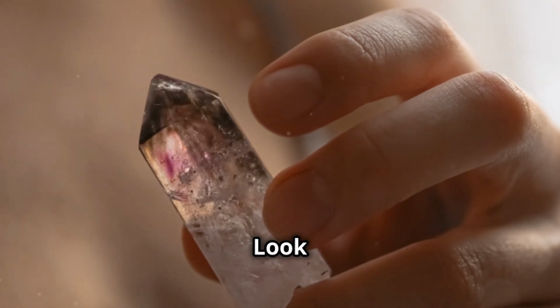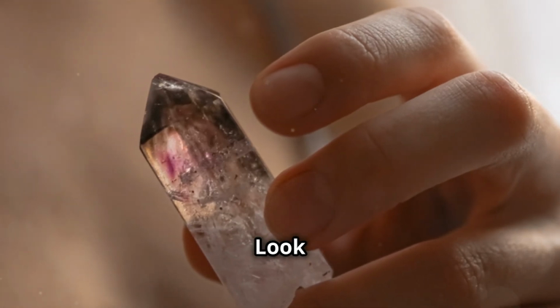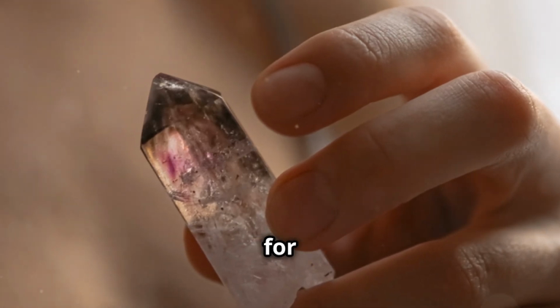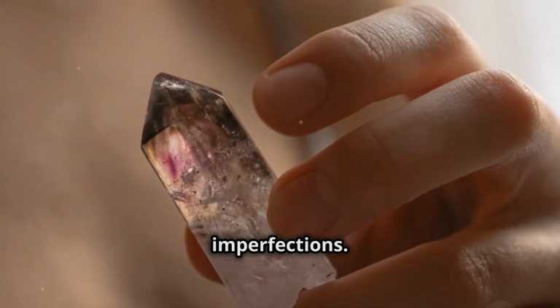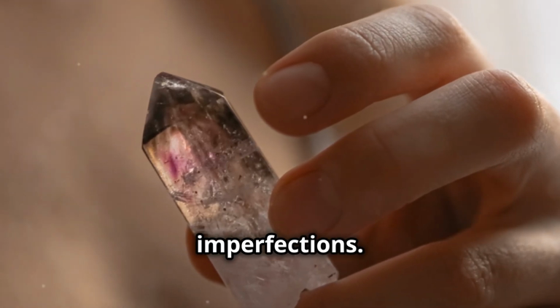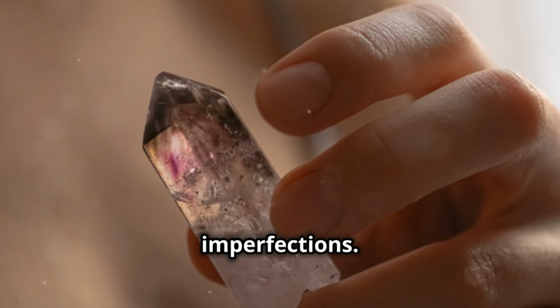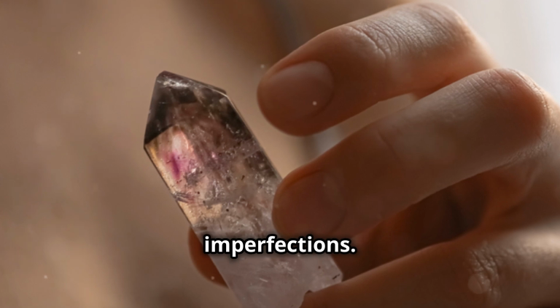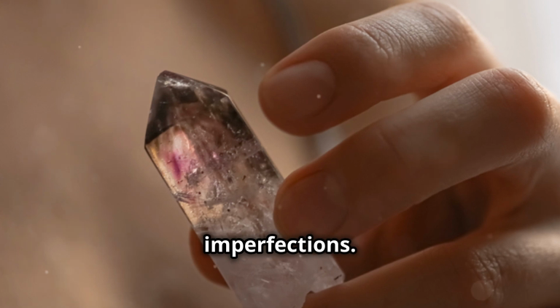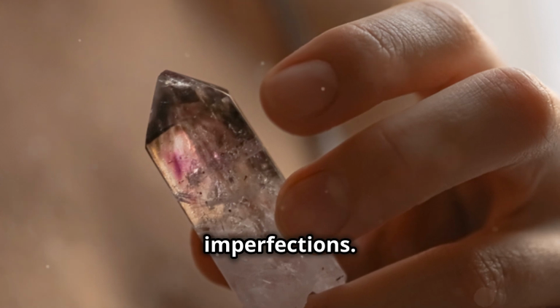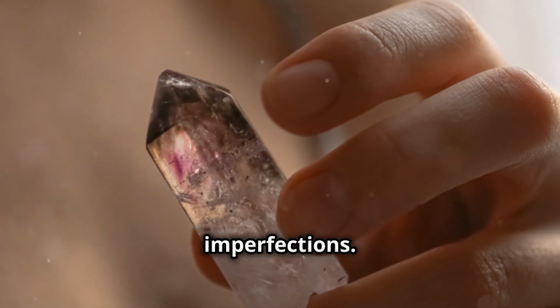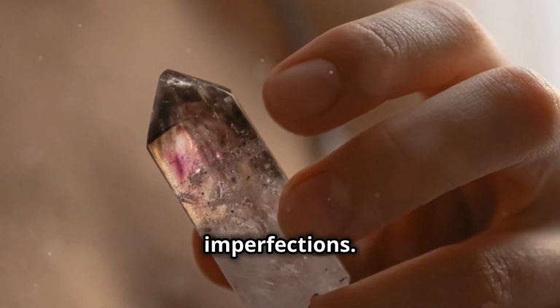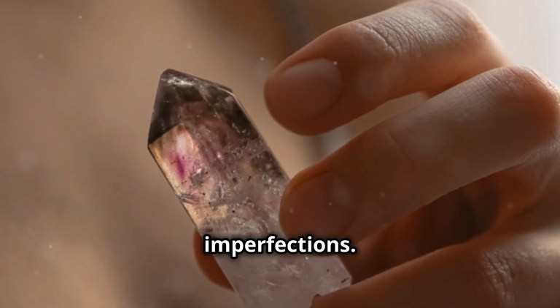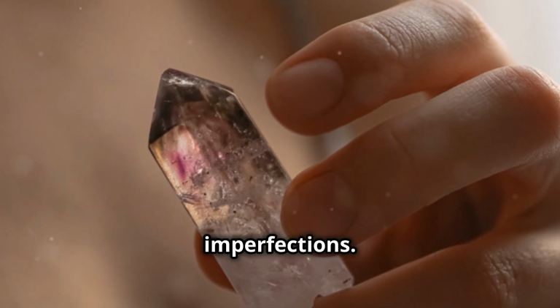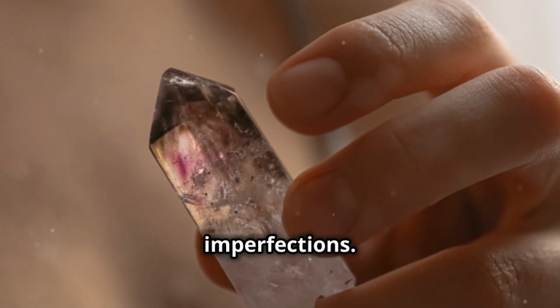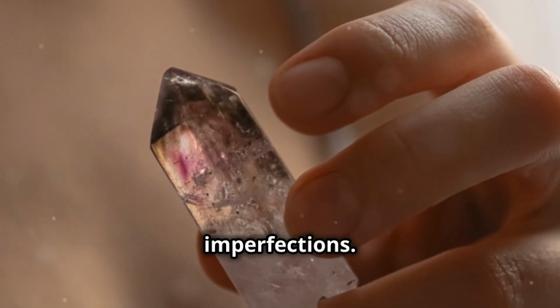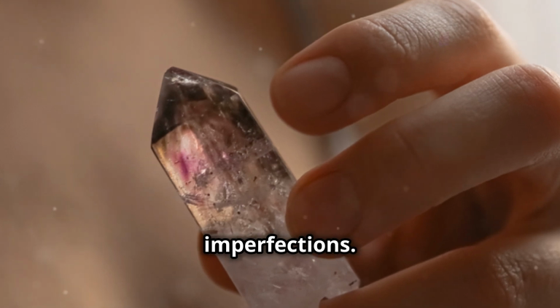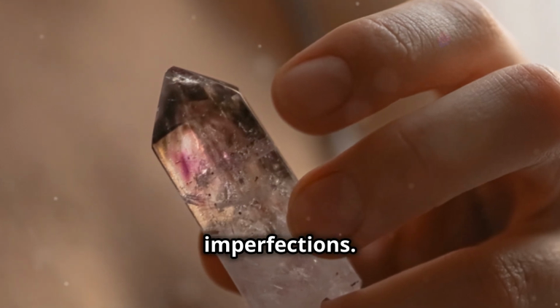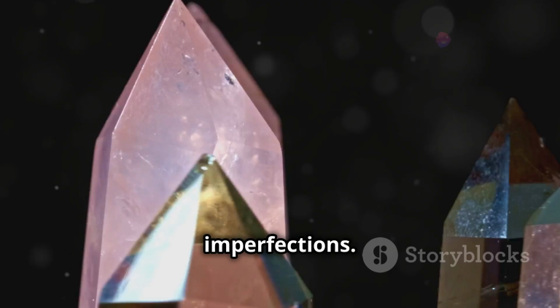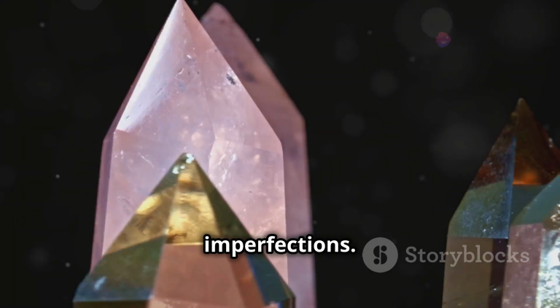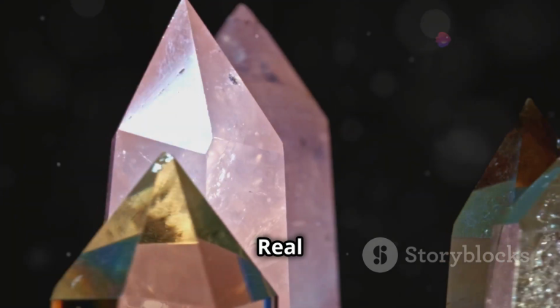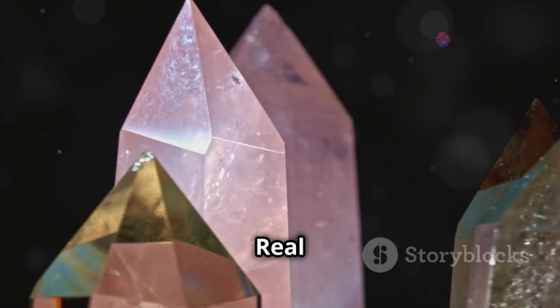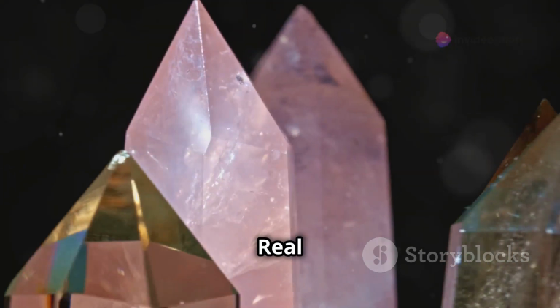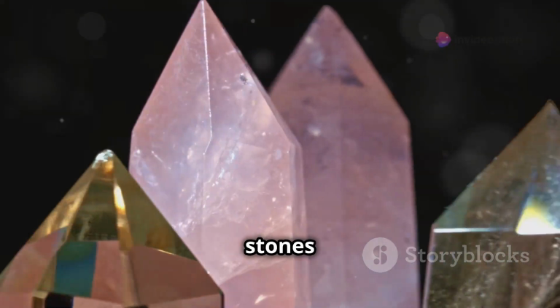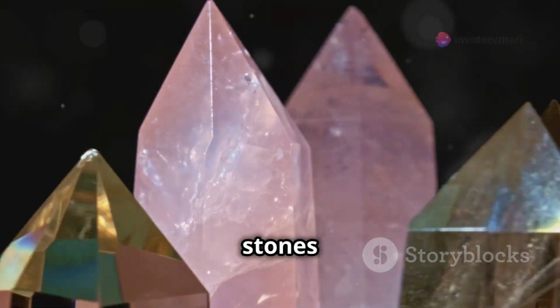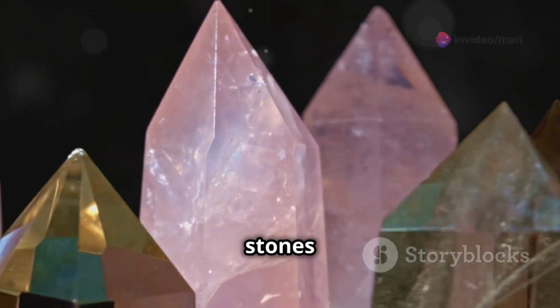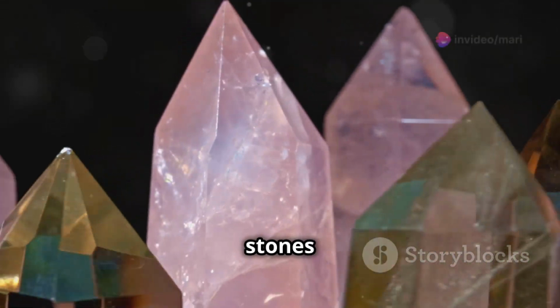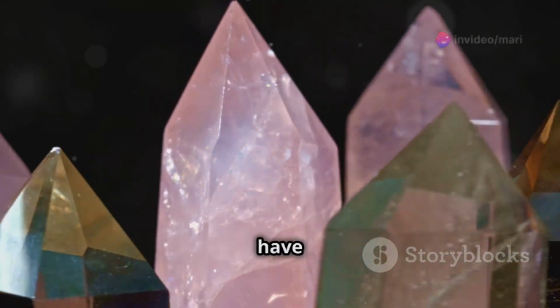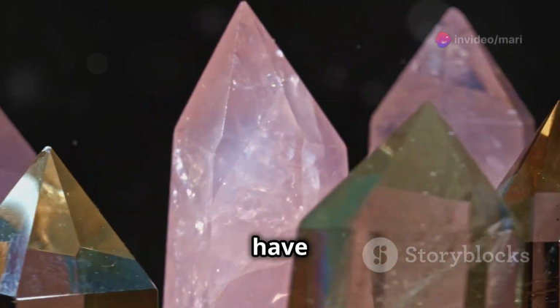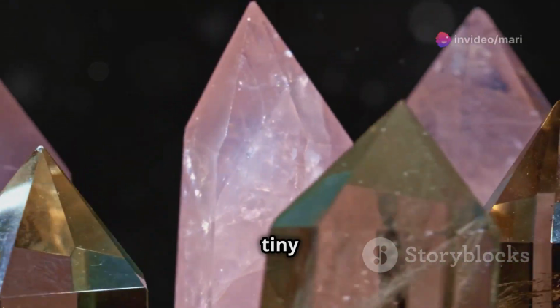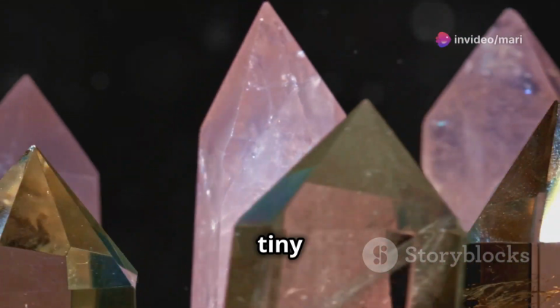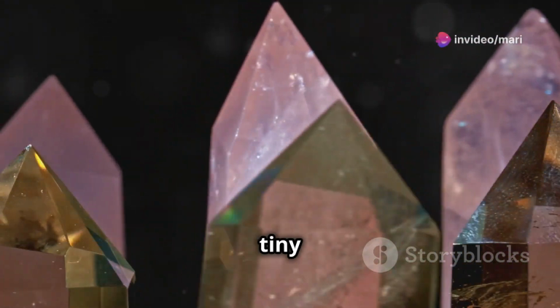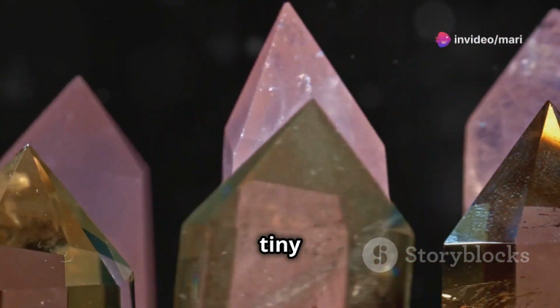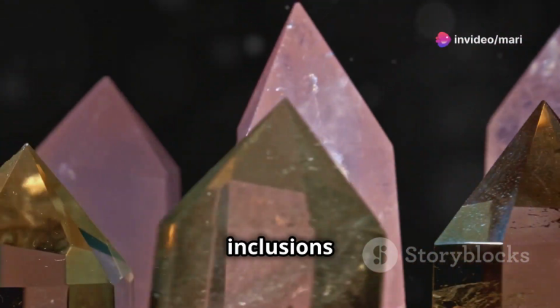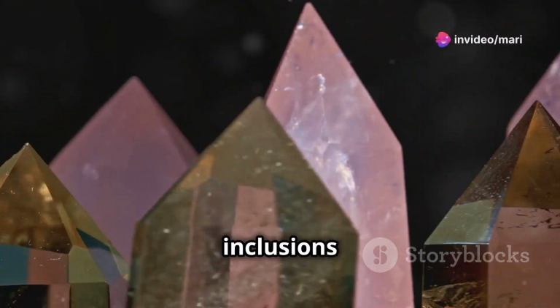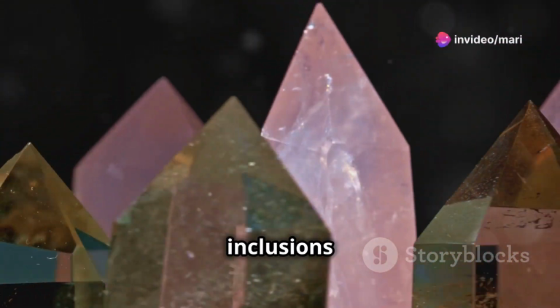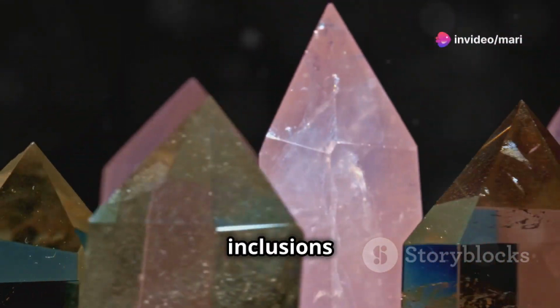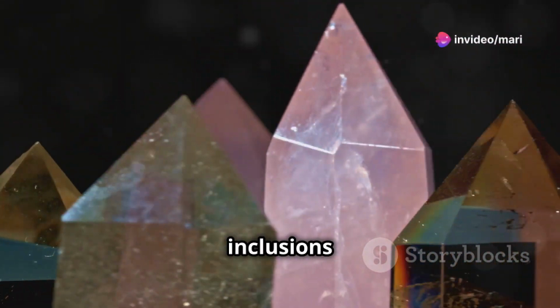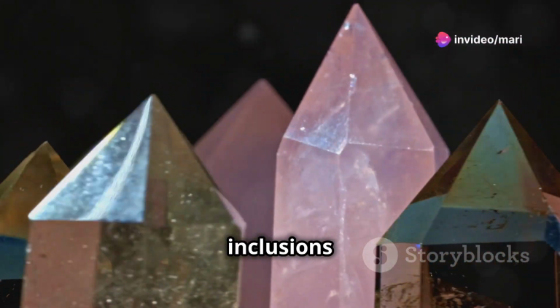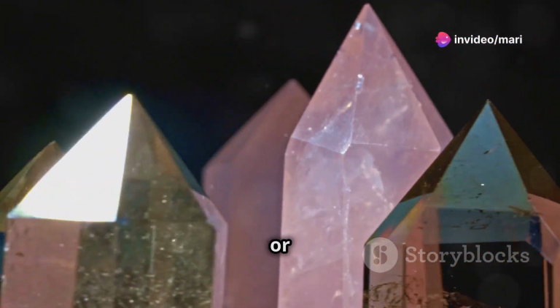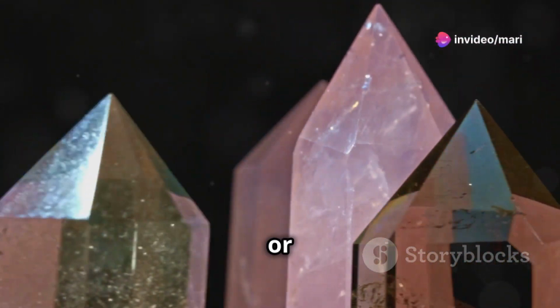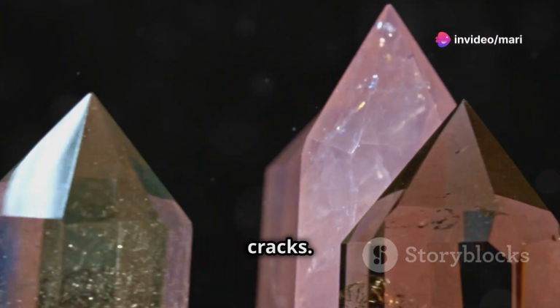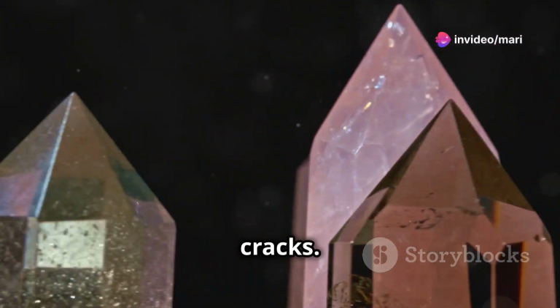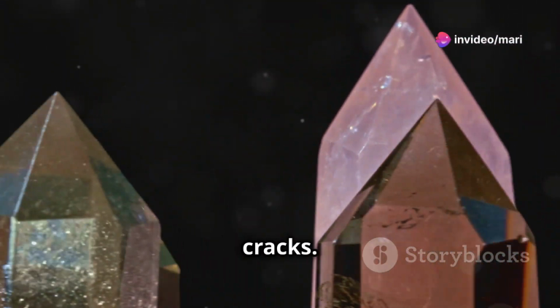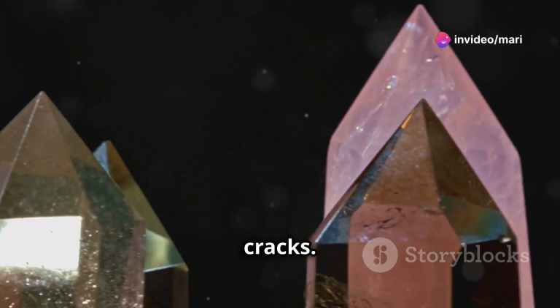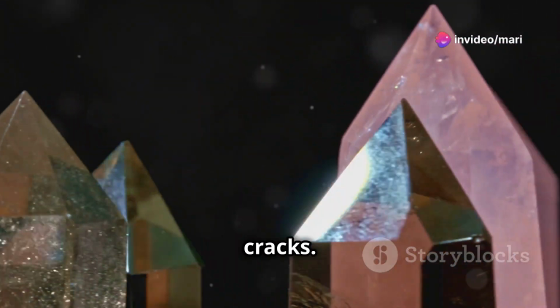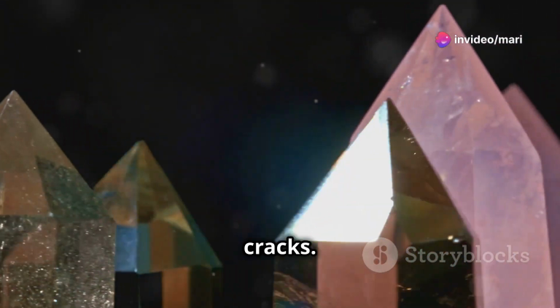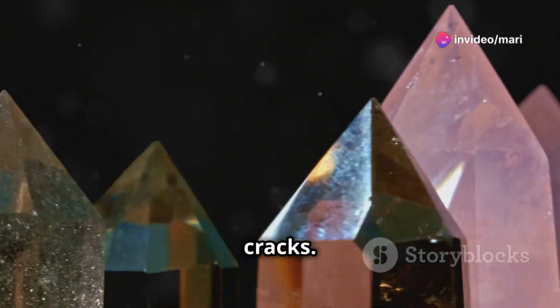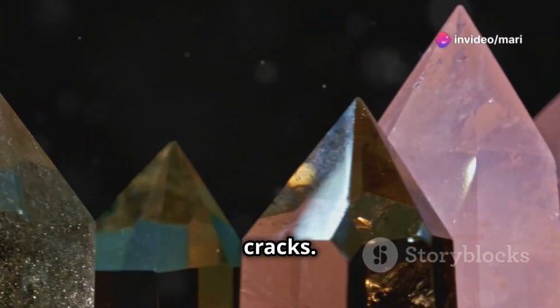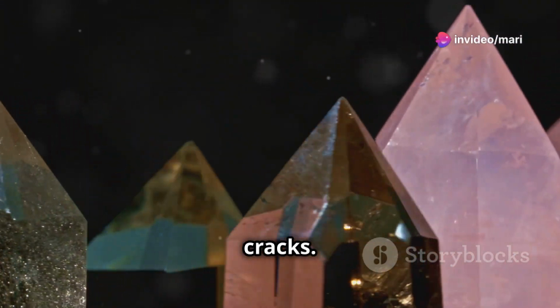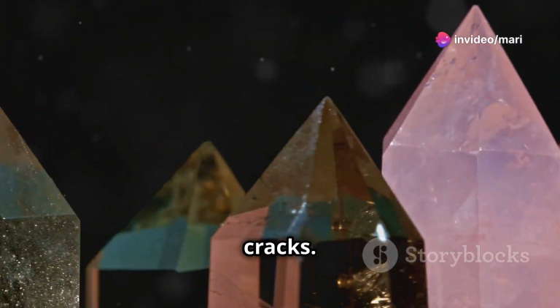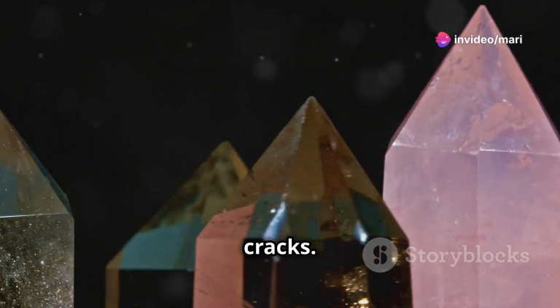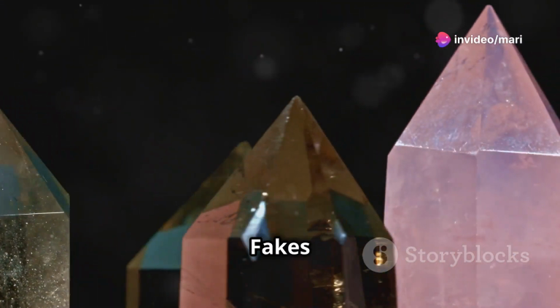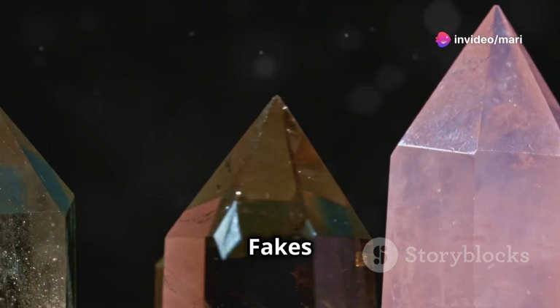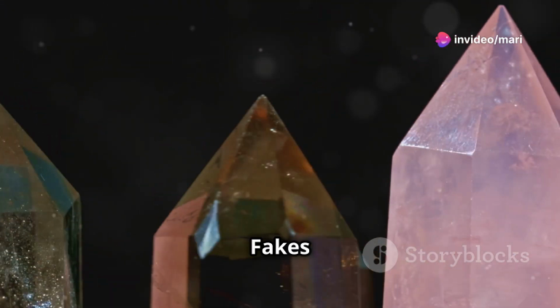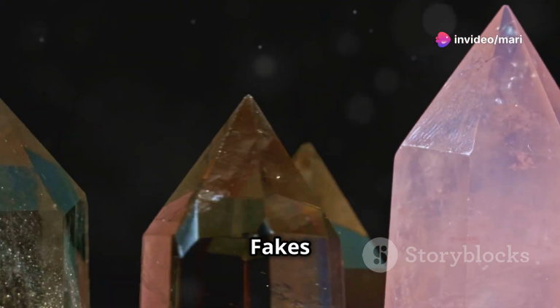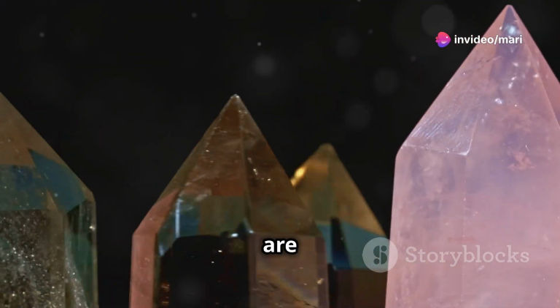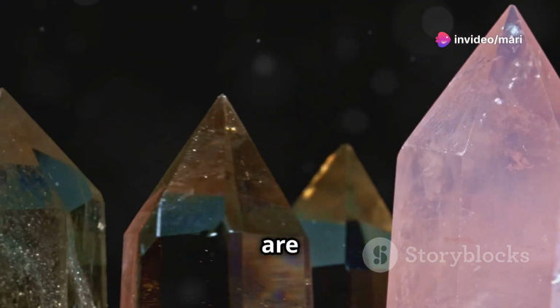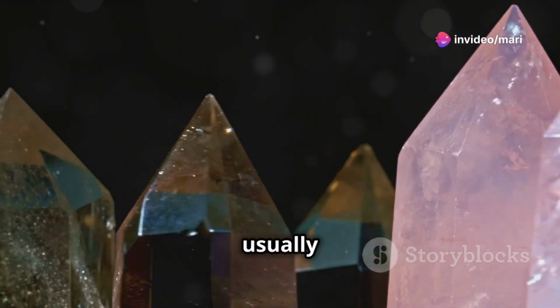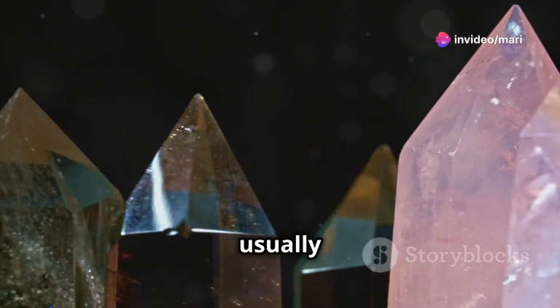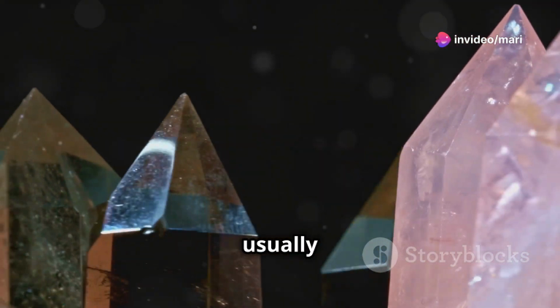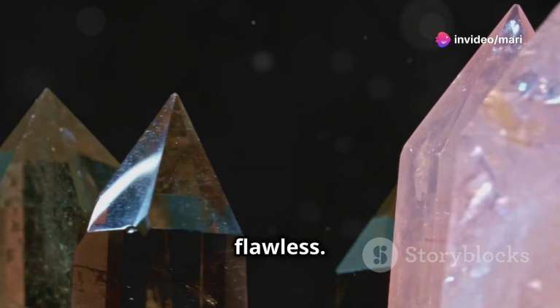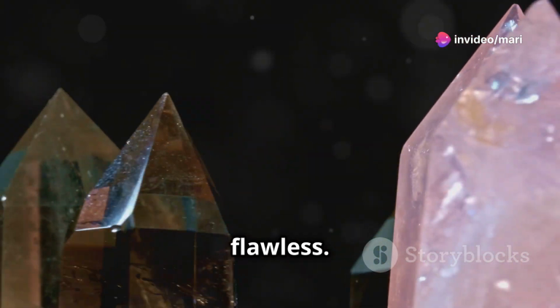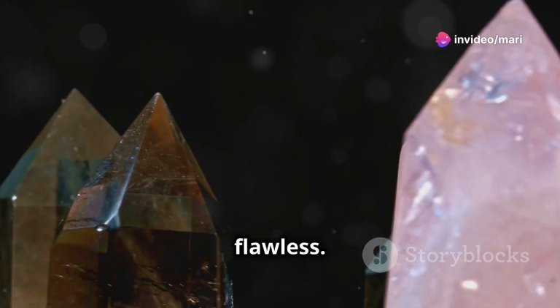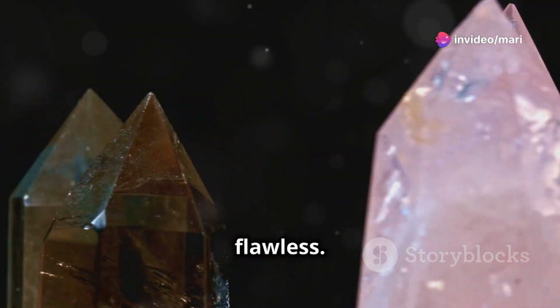Look for imperfections. Real stones have tiny inclusions or cracks. Fakes are usually flawless.